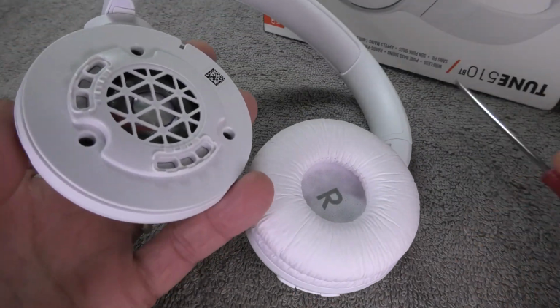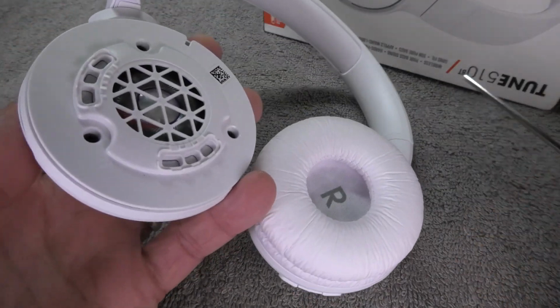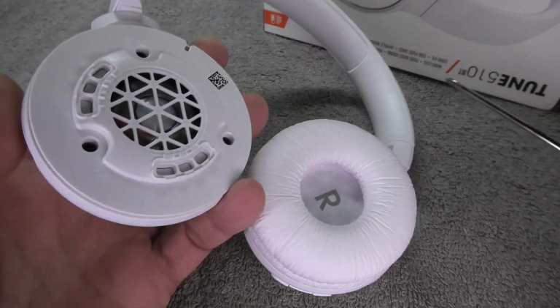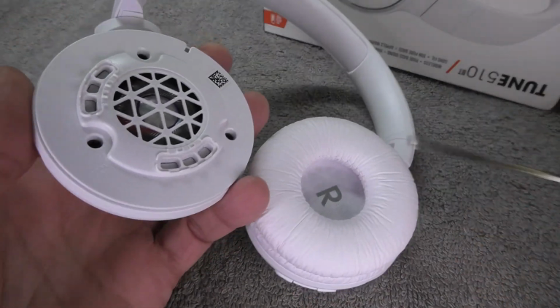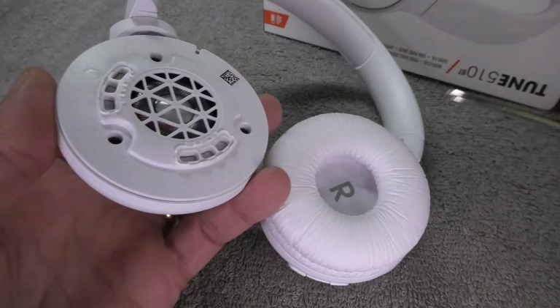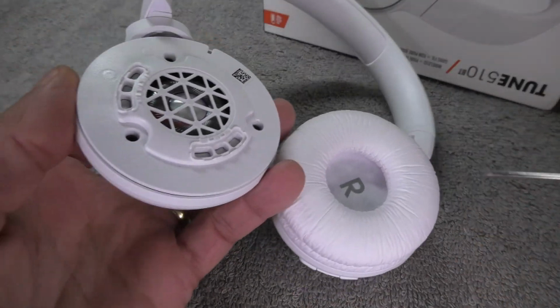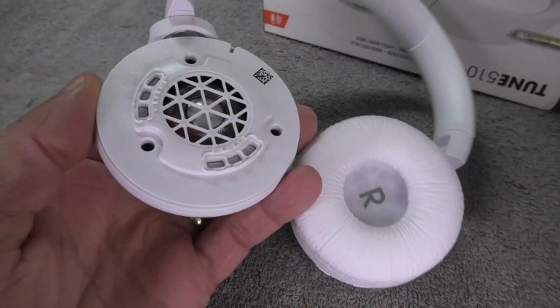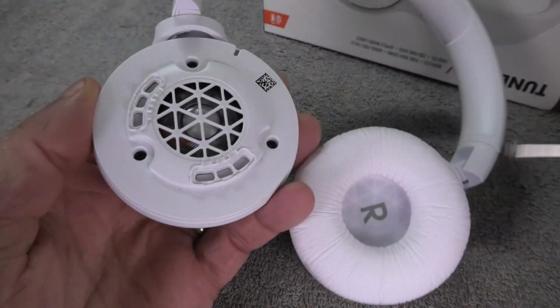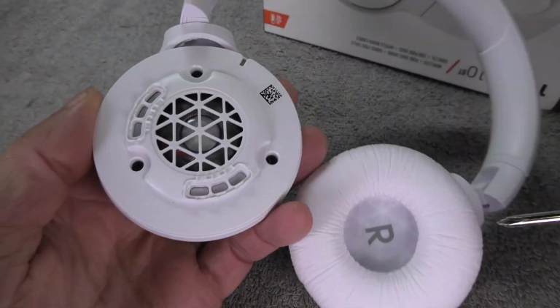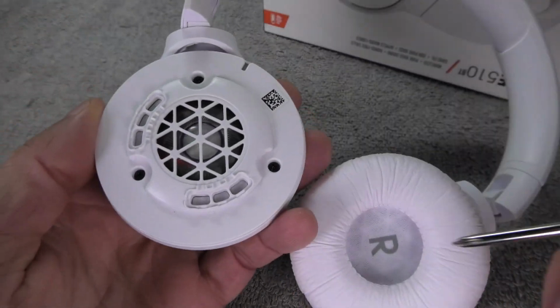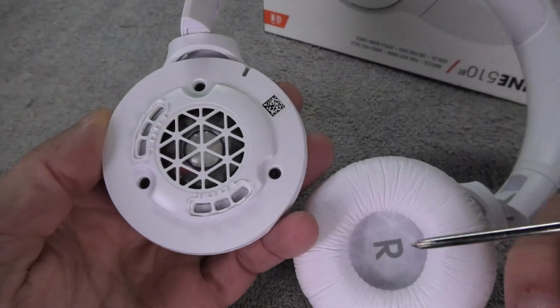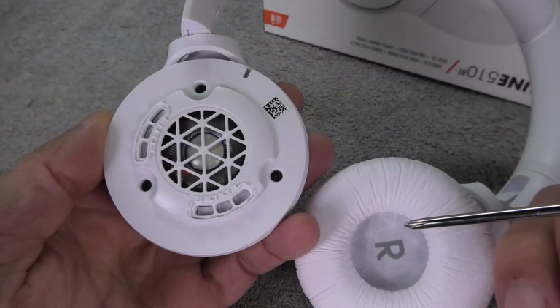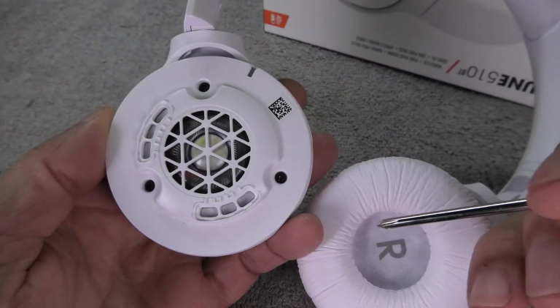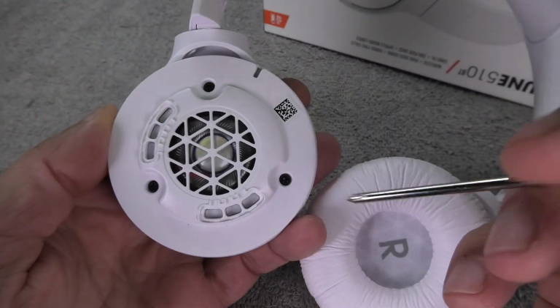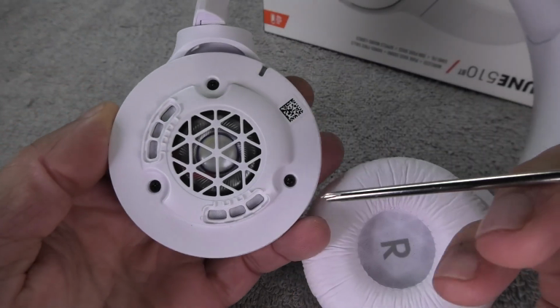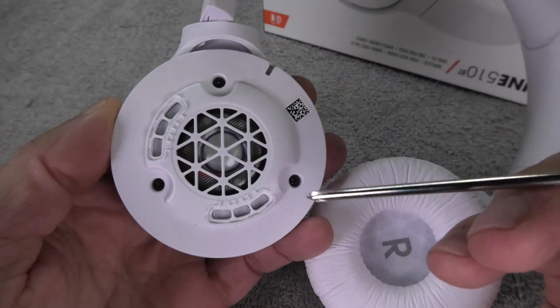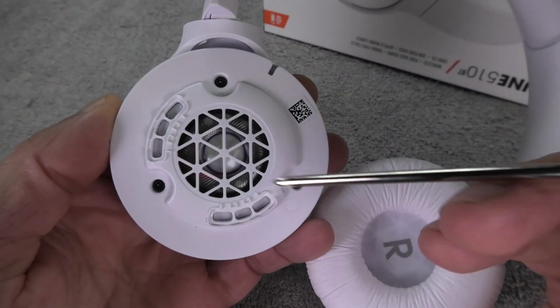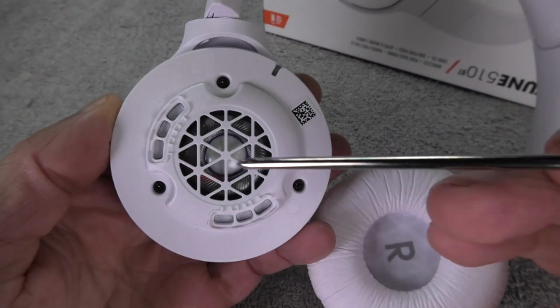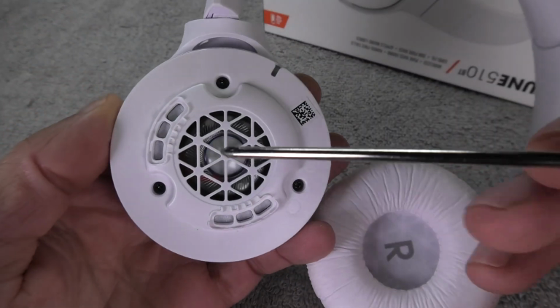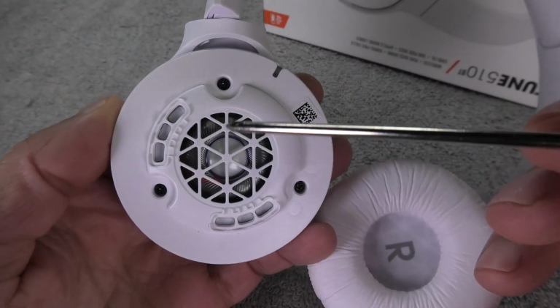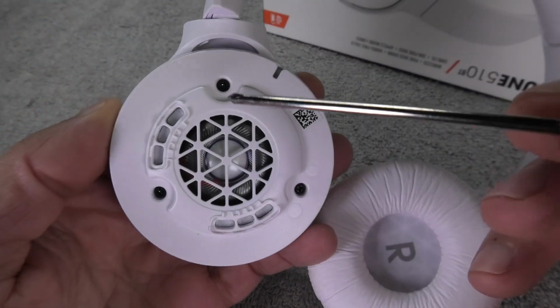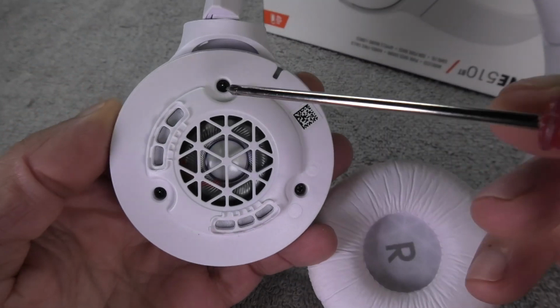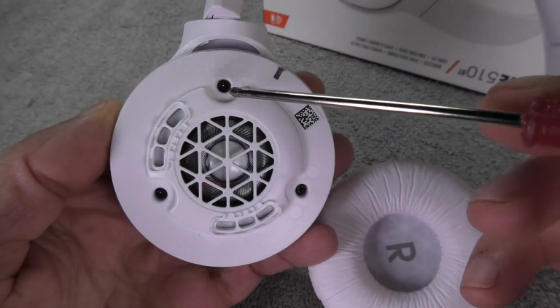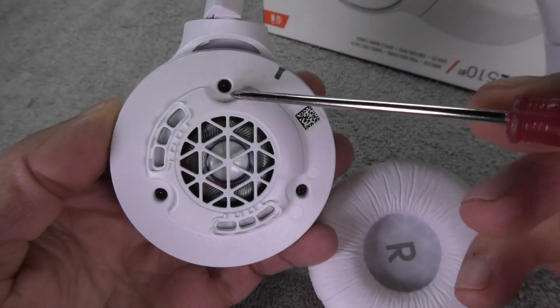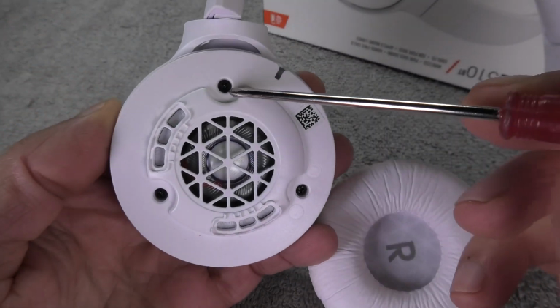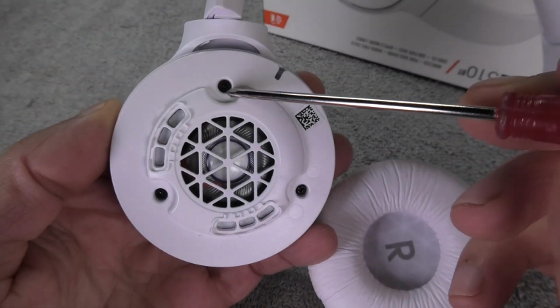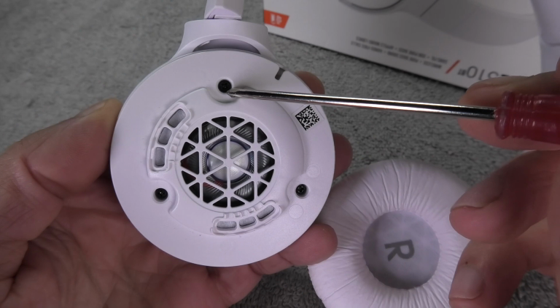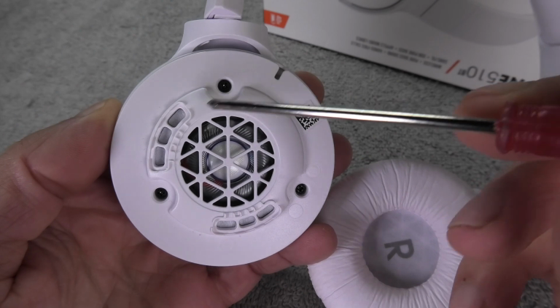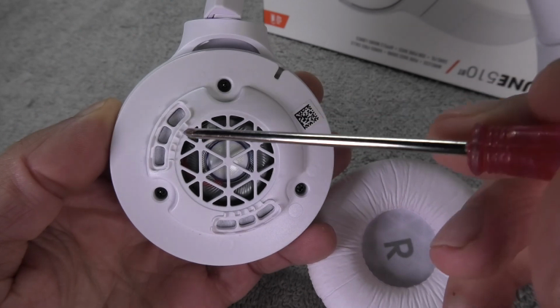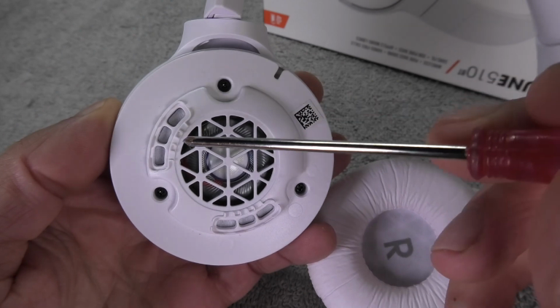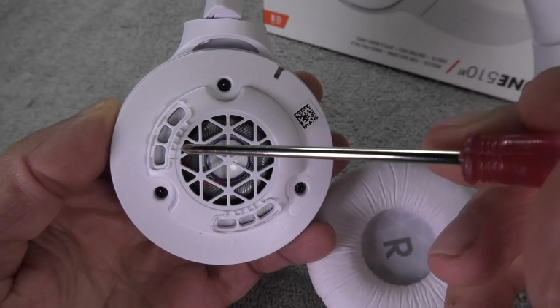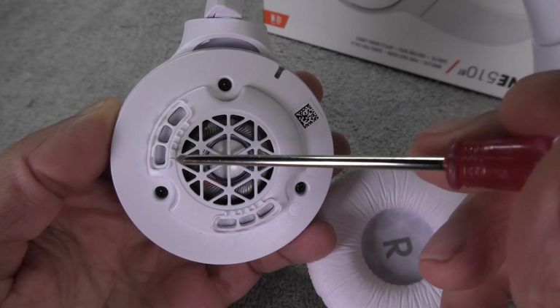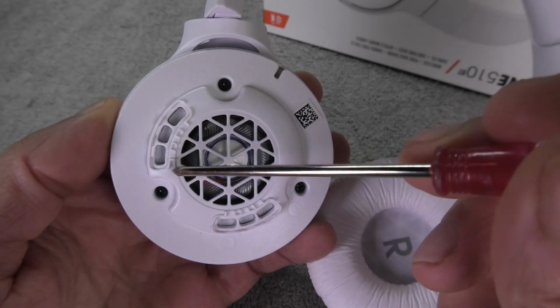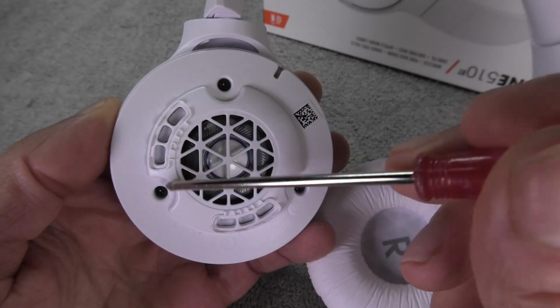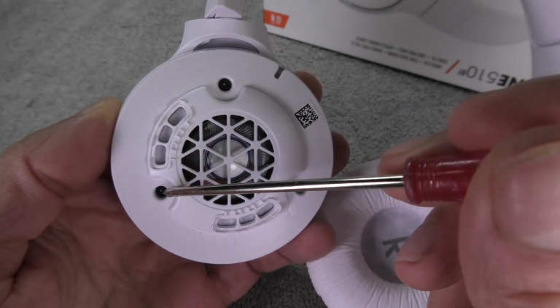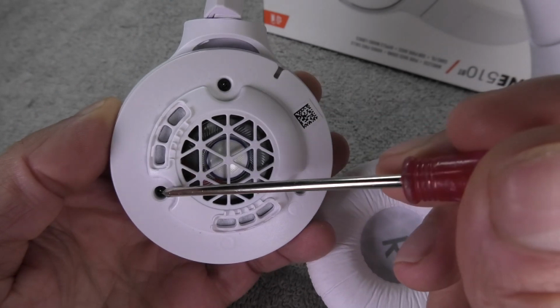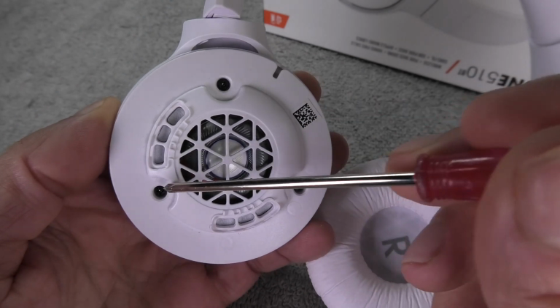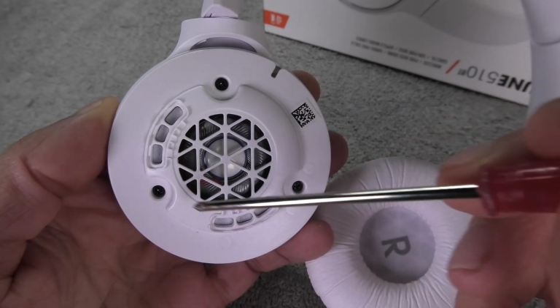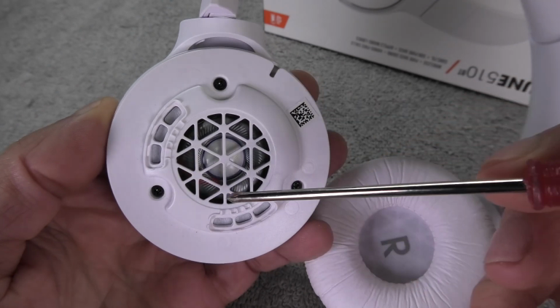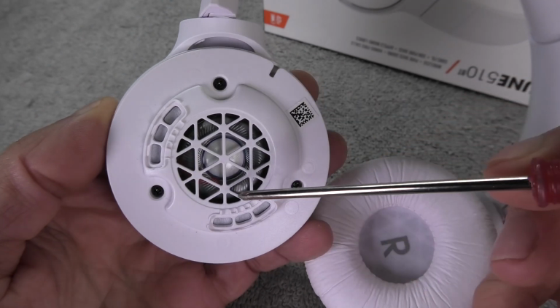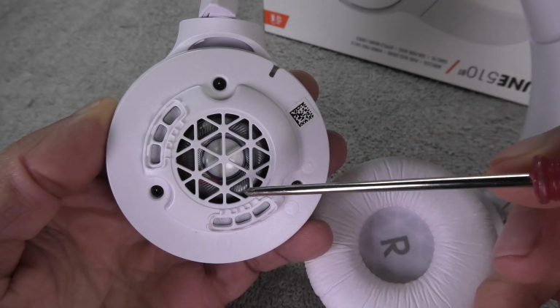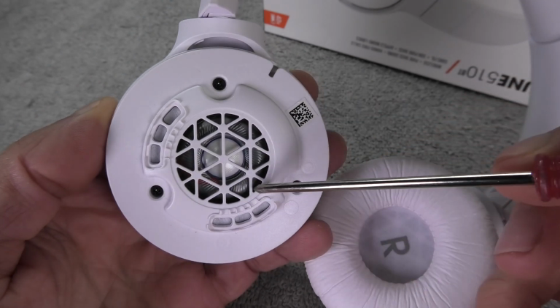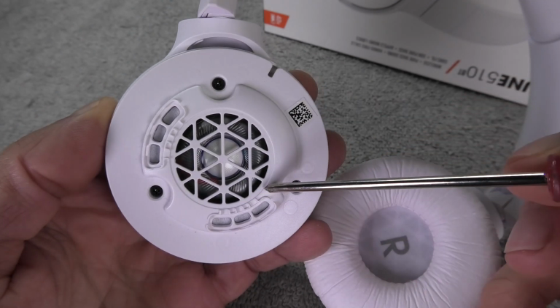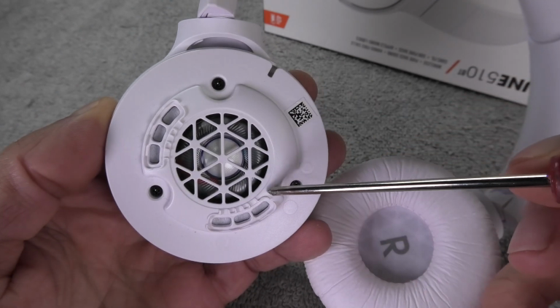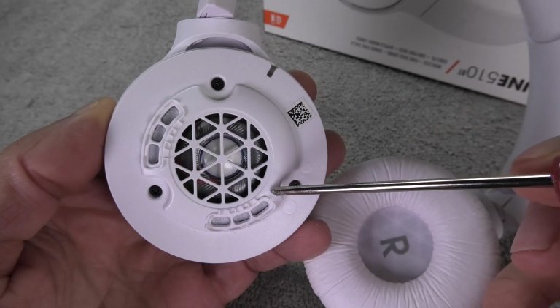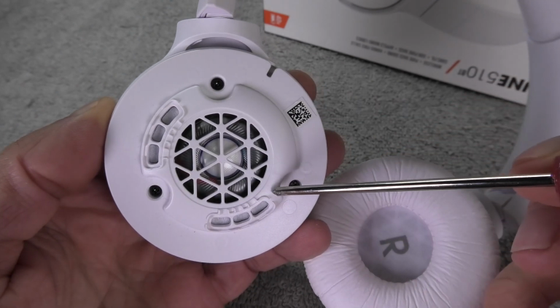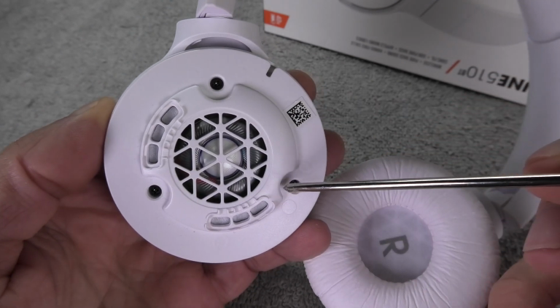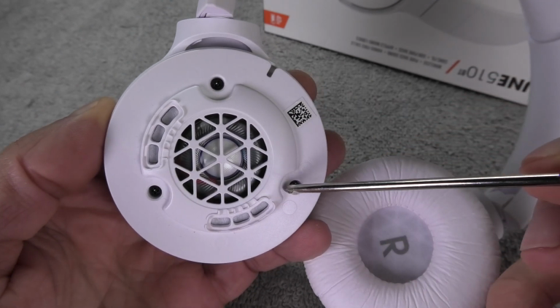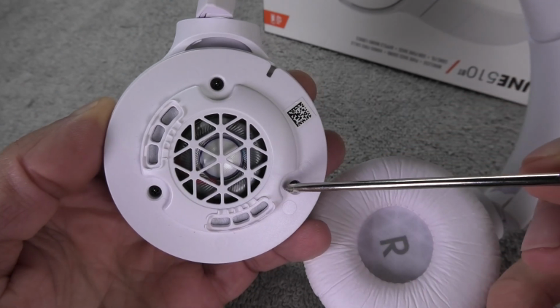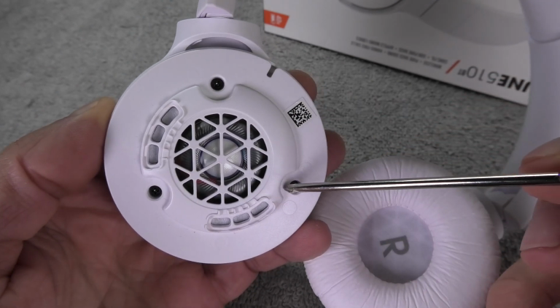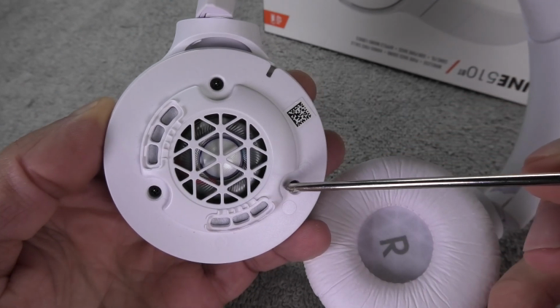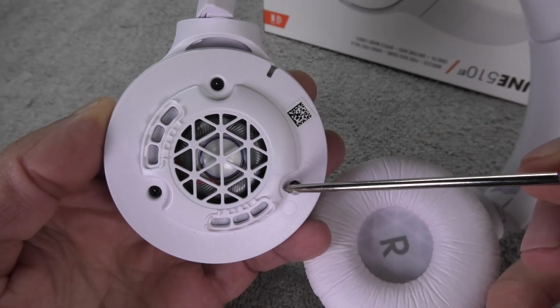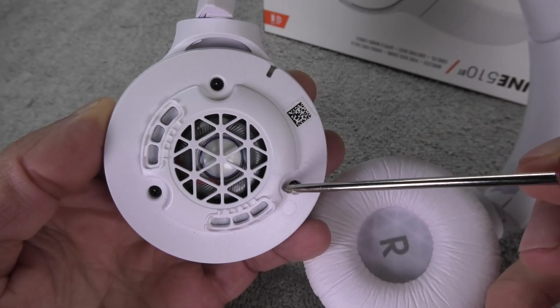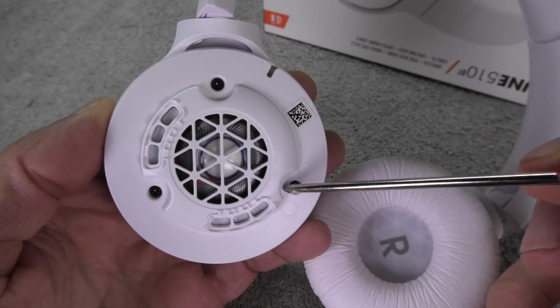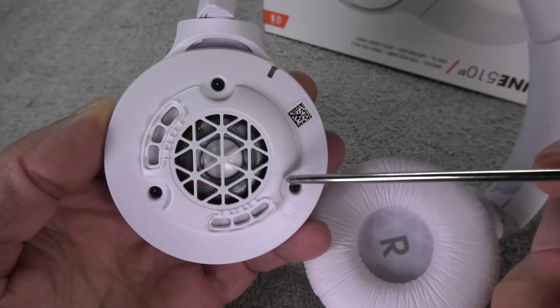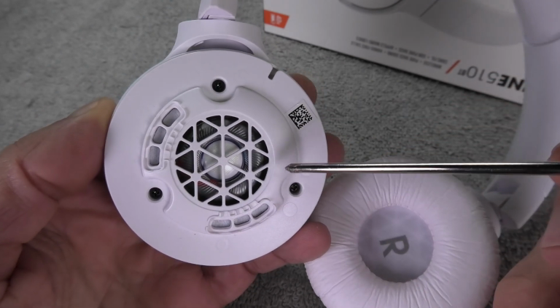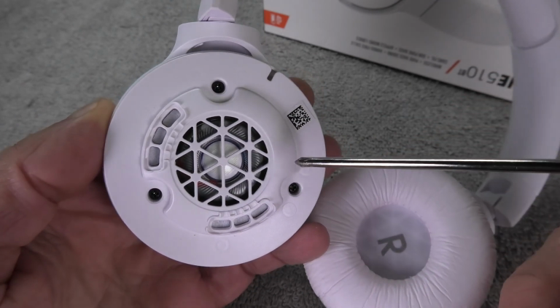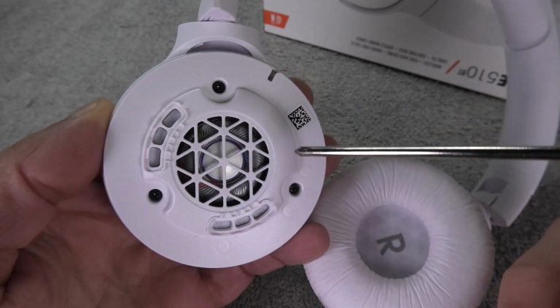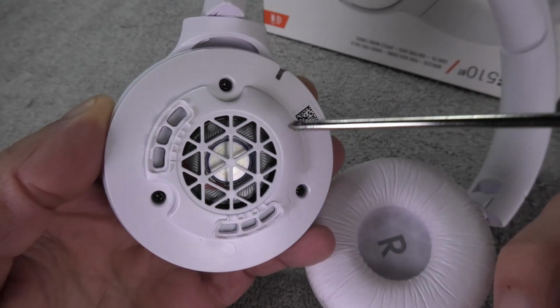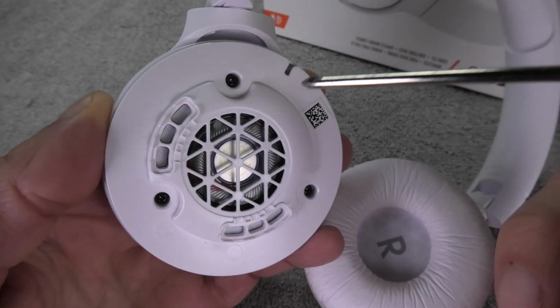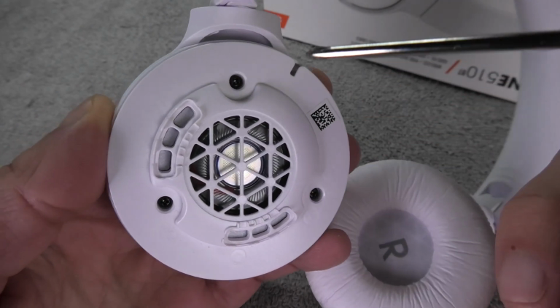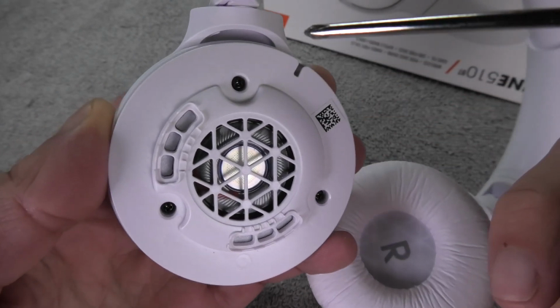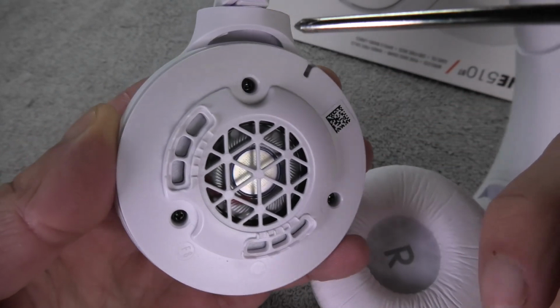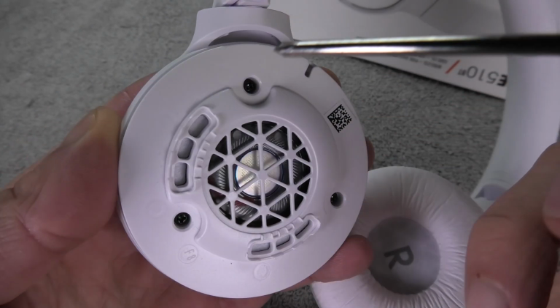At this point we need our screwdriver because we have here three small Phillips screws which we are going to remove really quick.